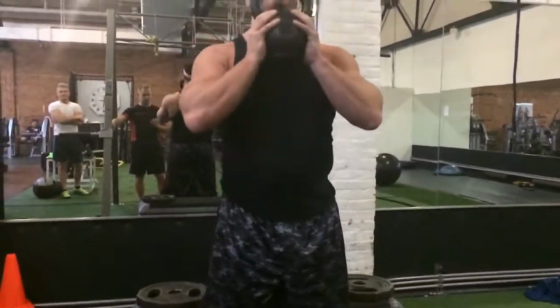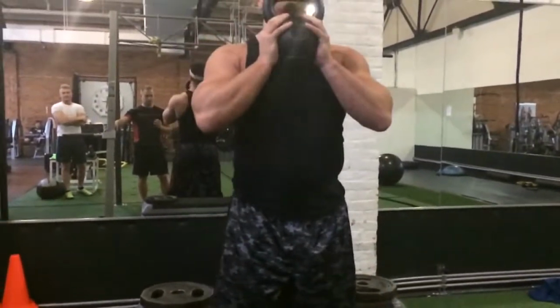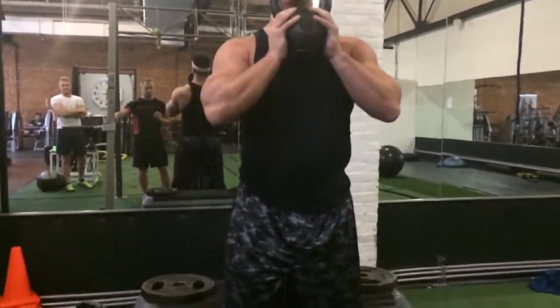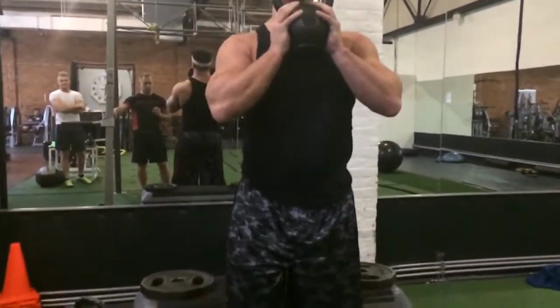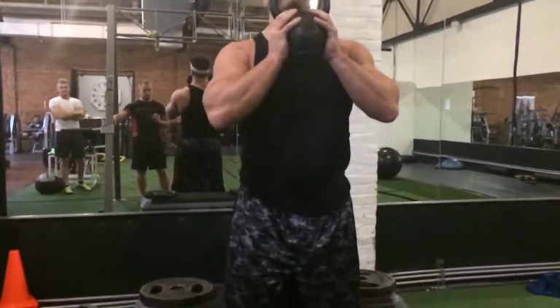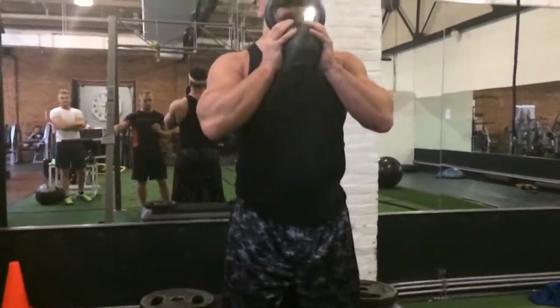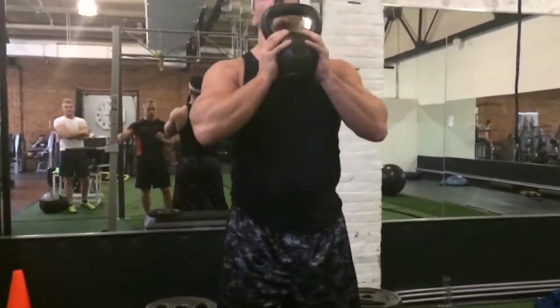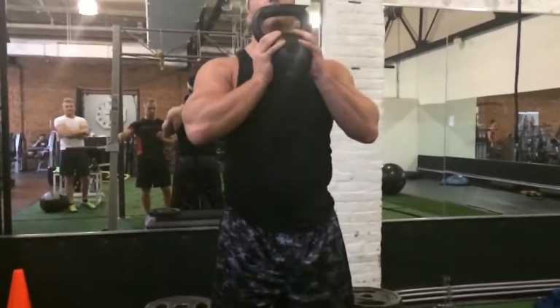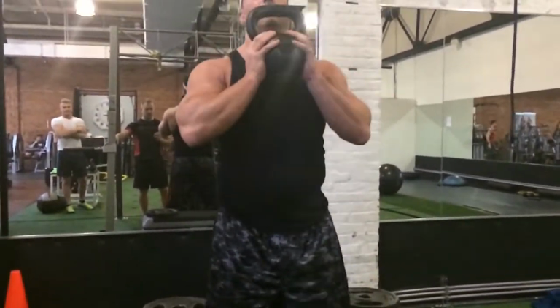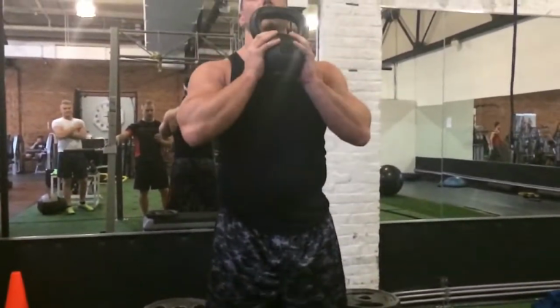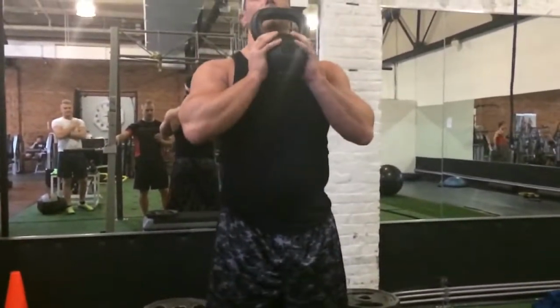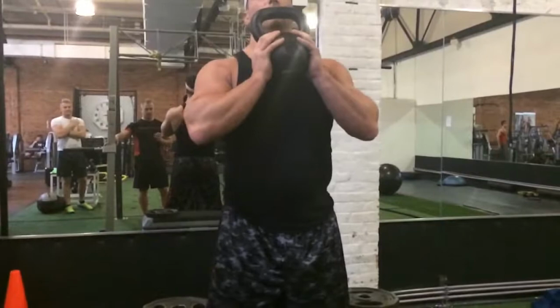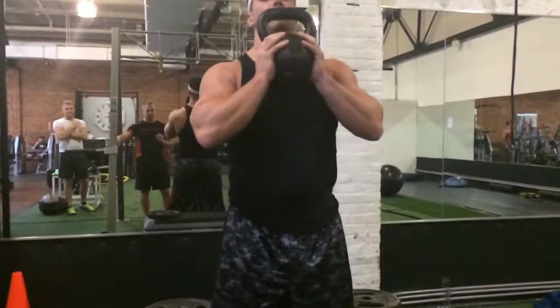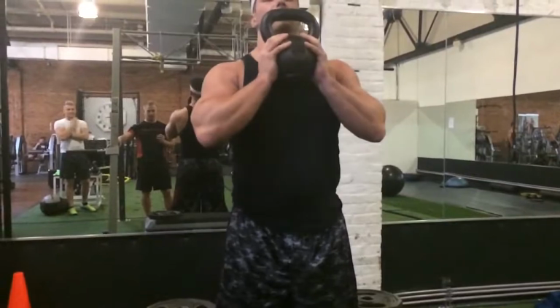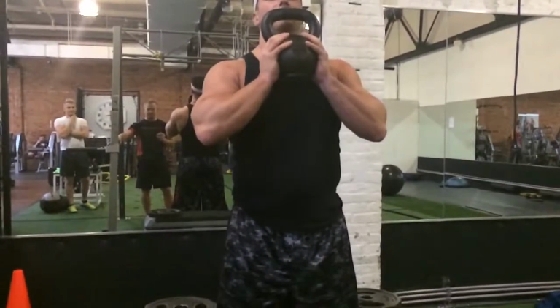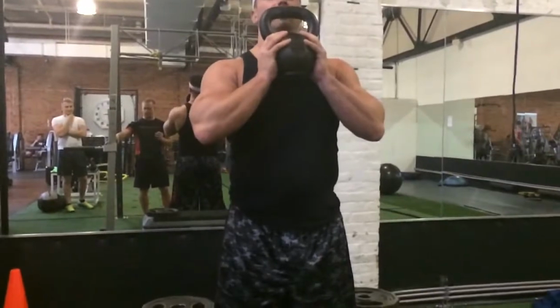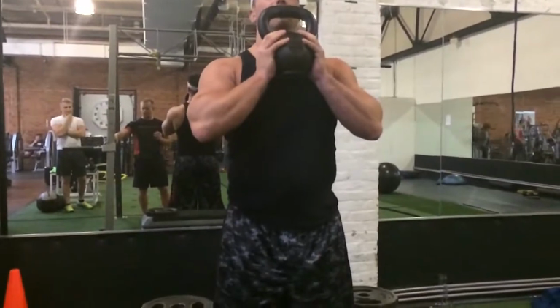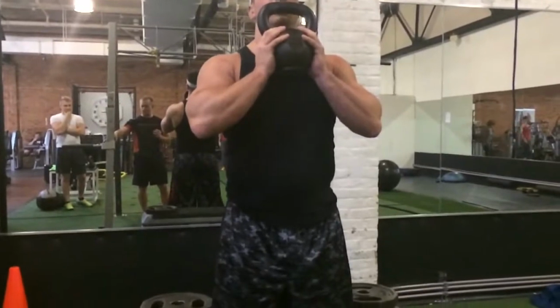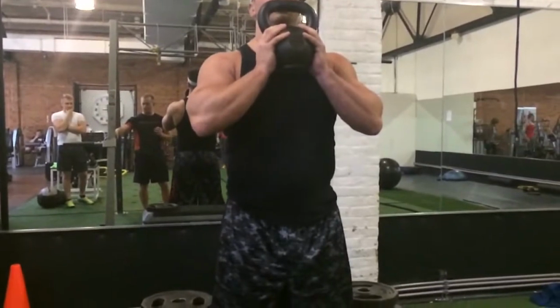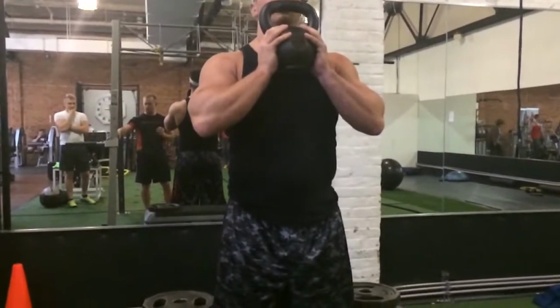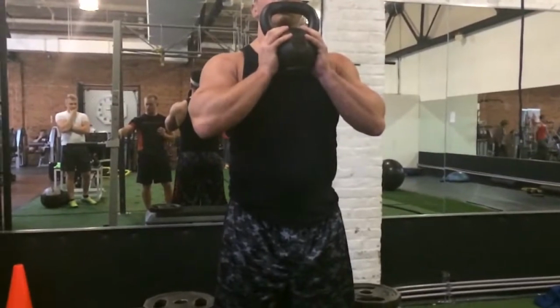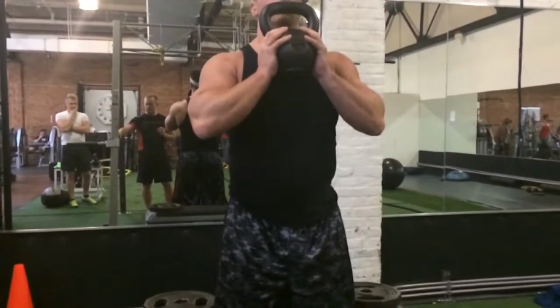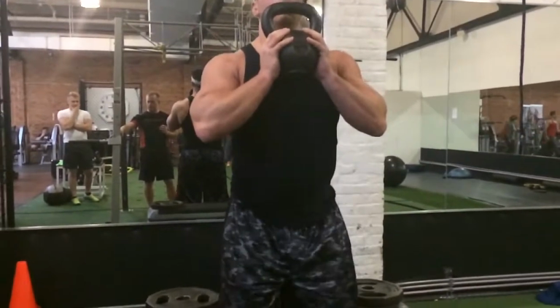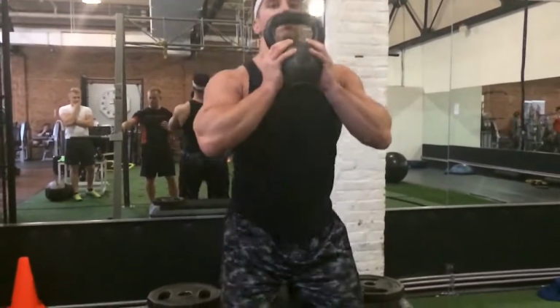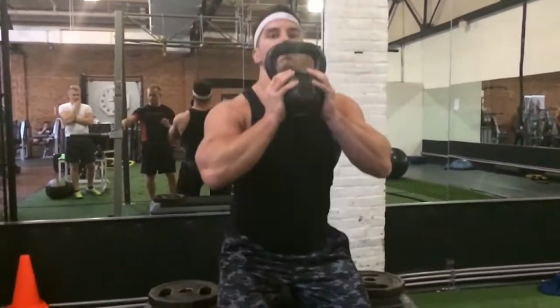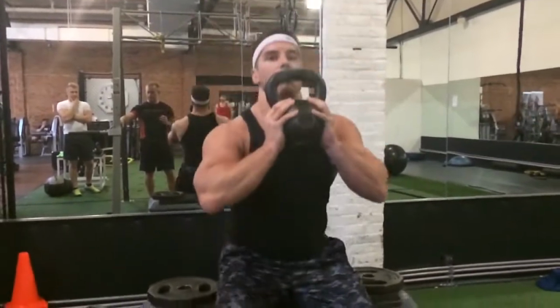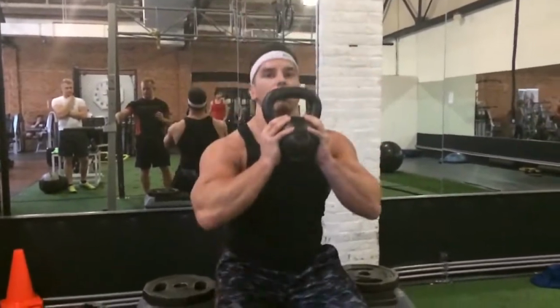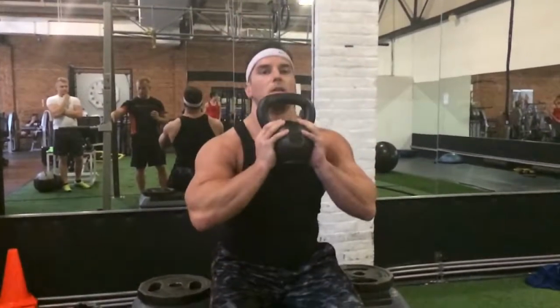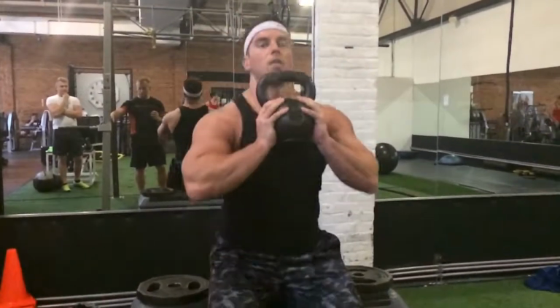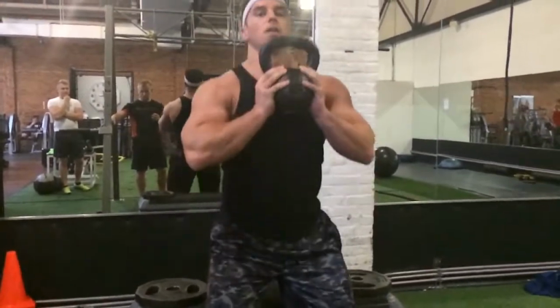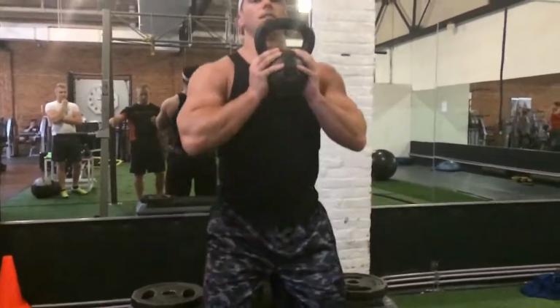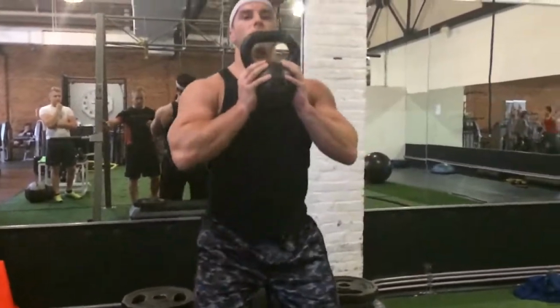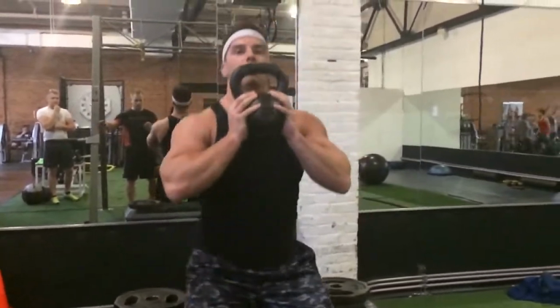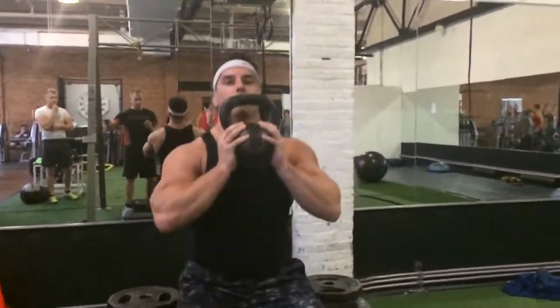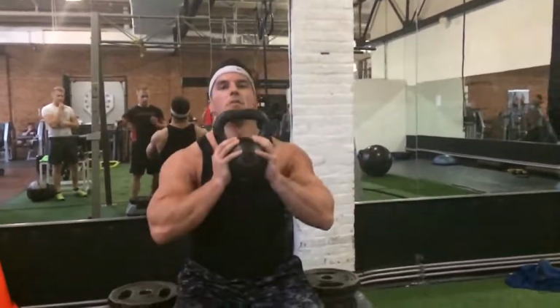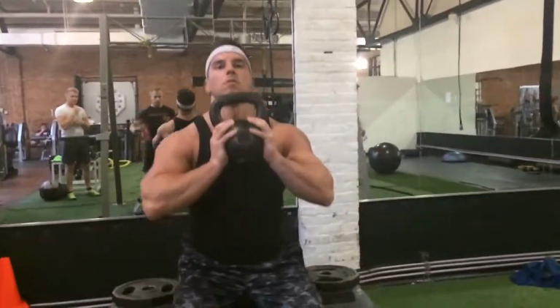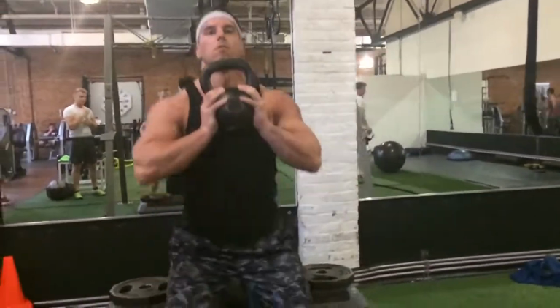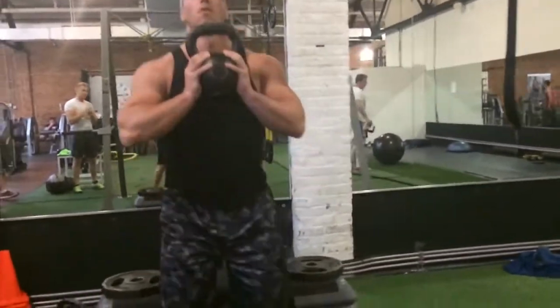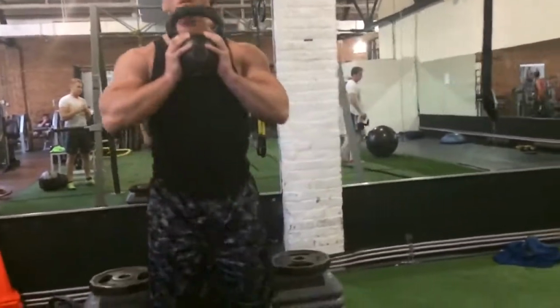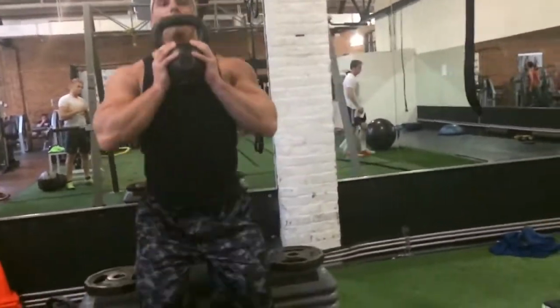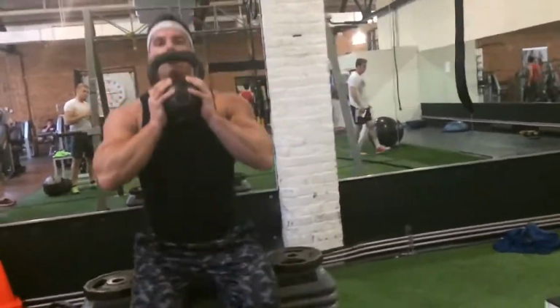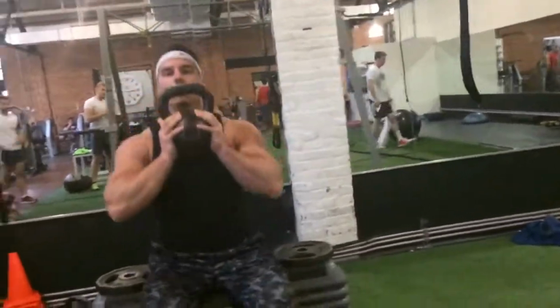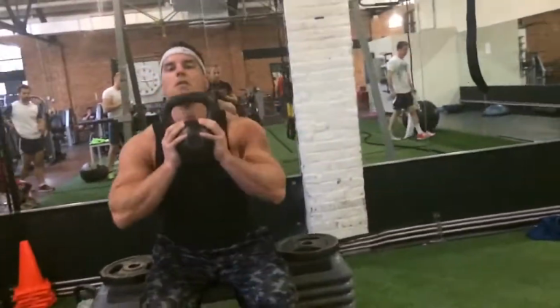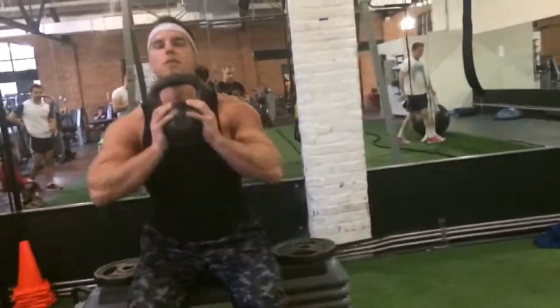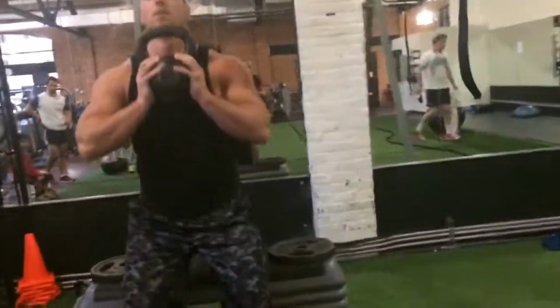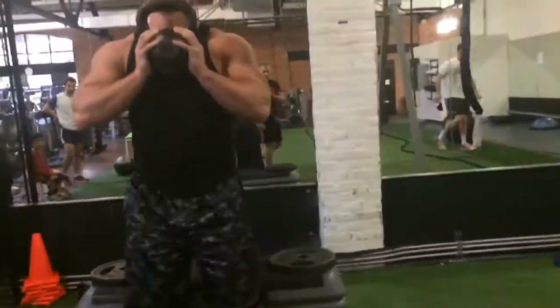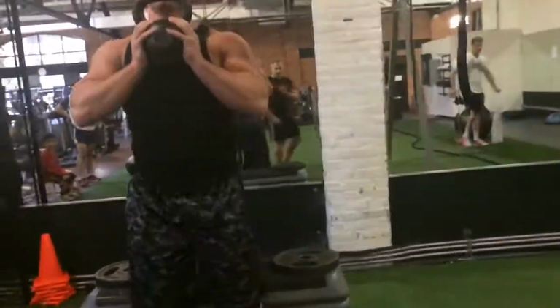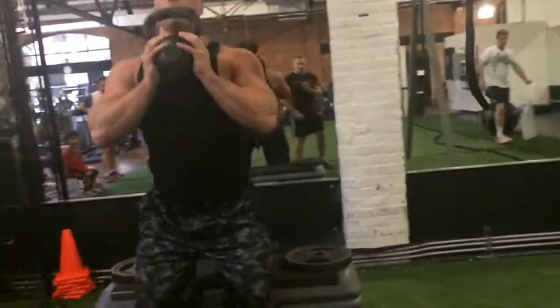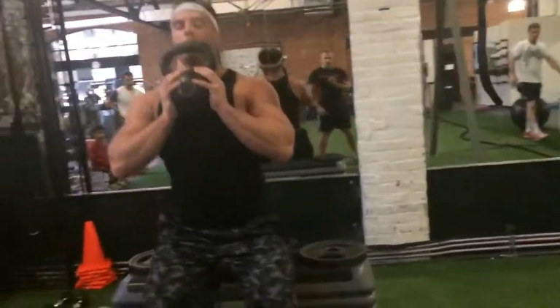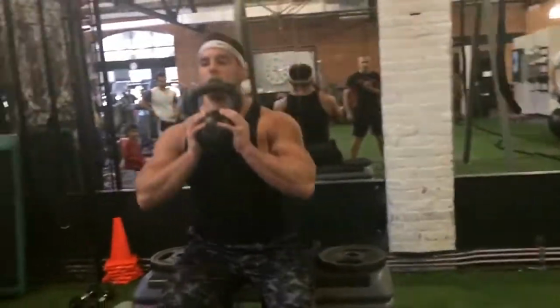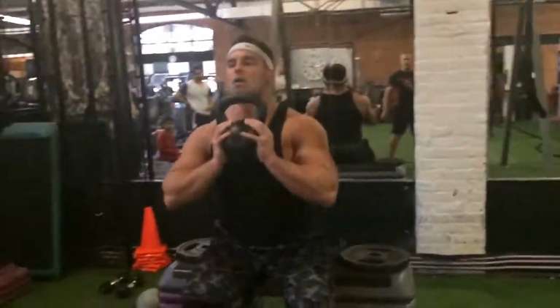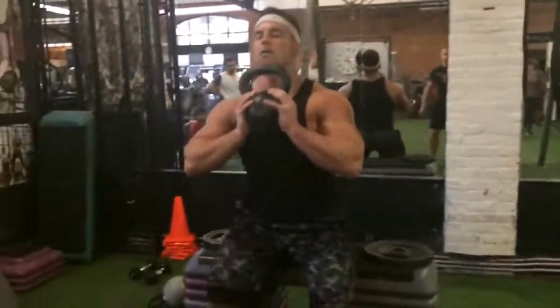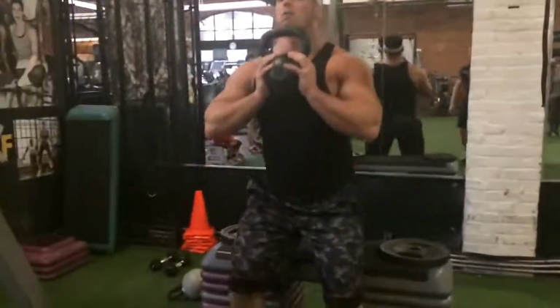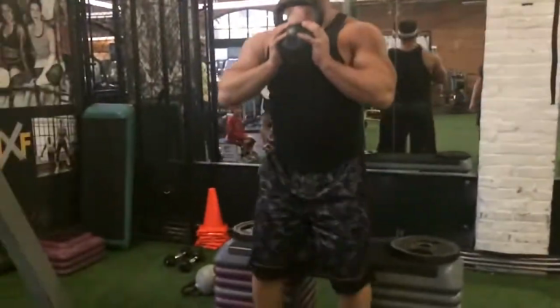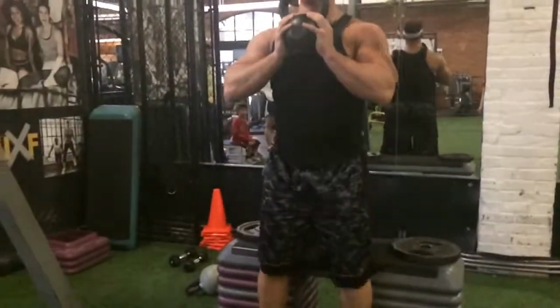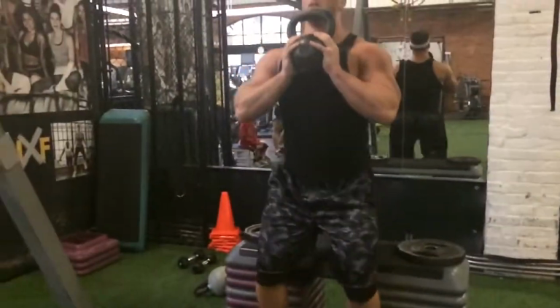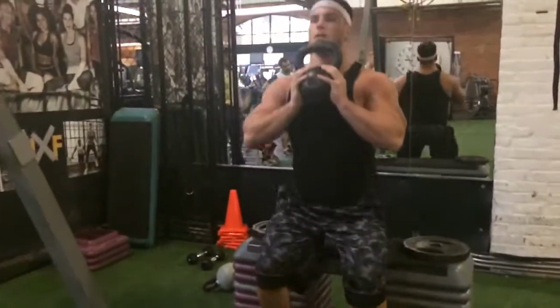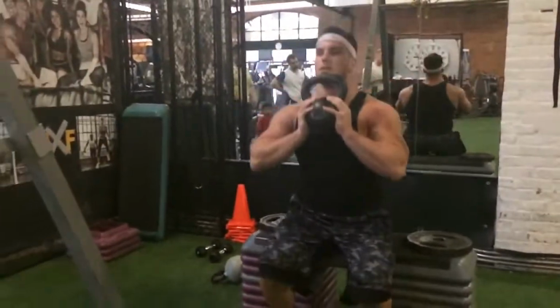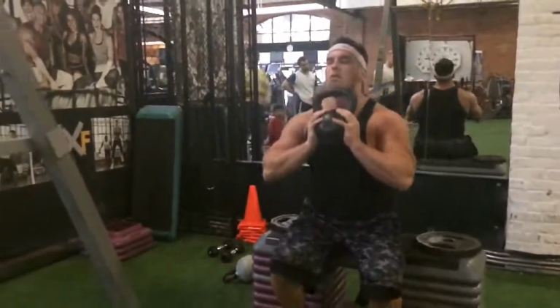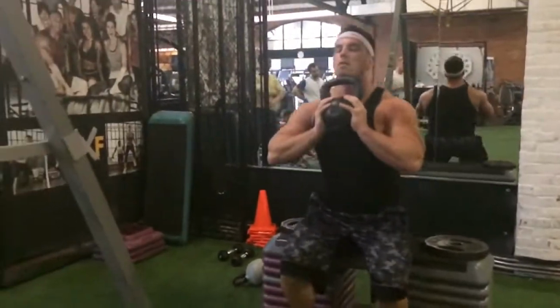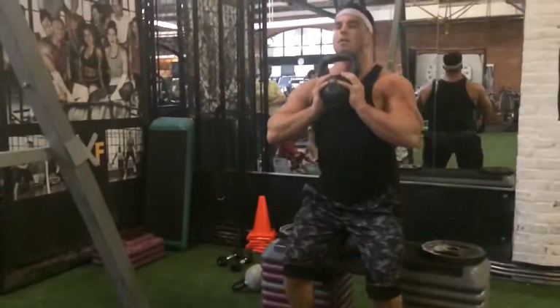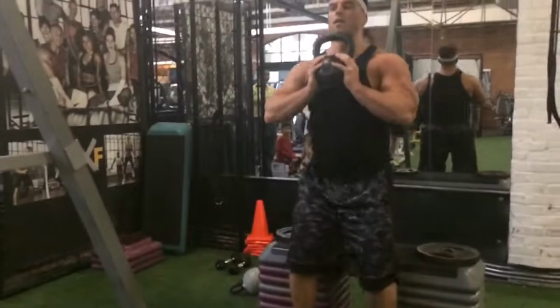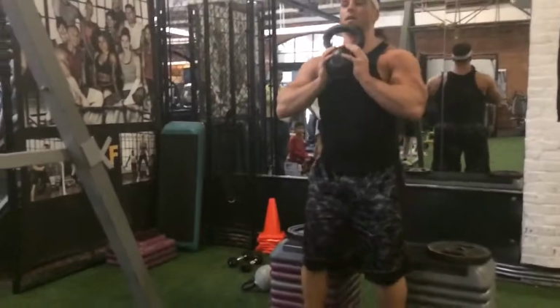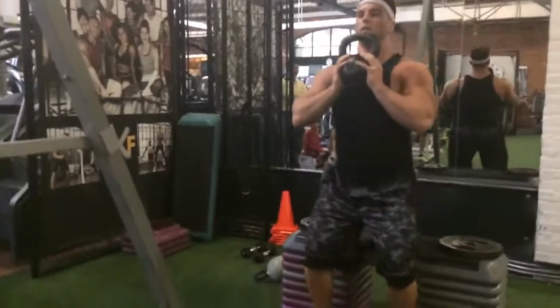On your mark, get set, go. 1, 2, 3, 4, 5,